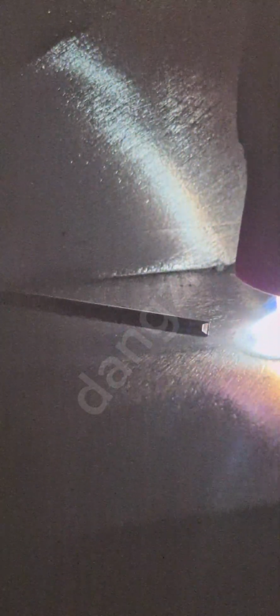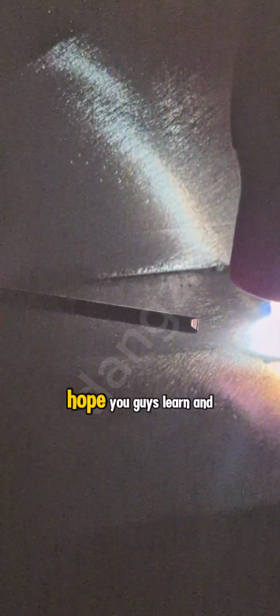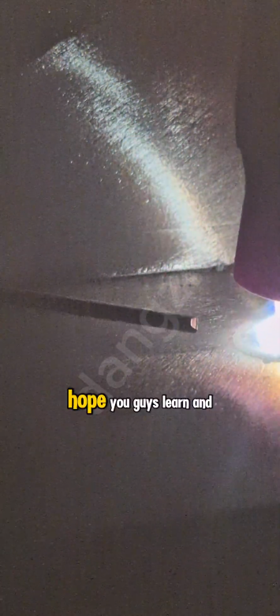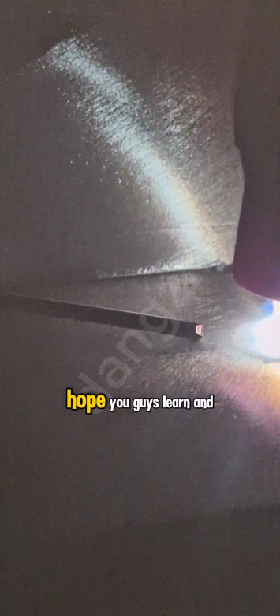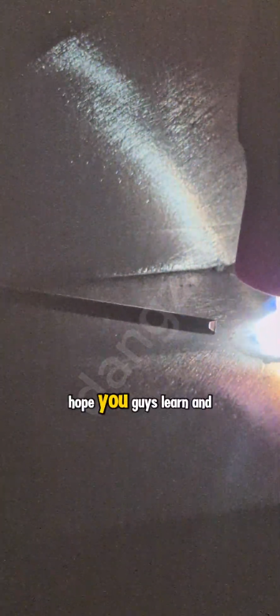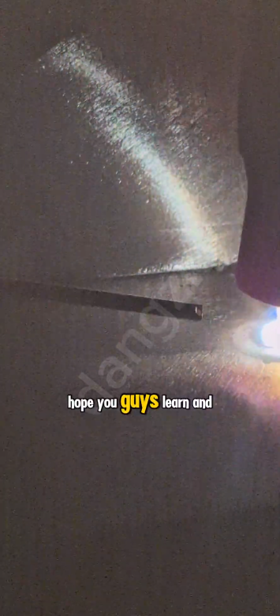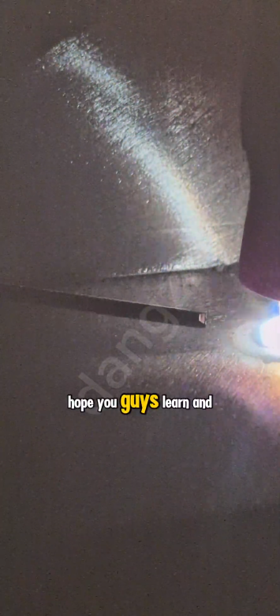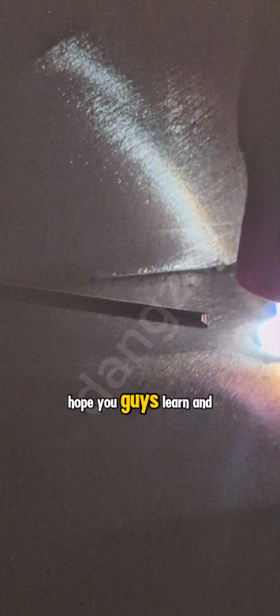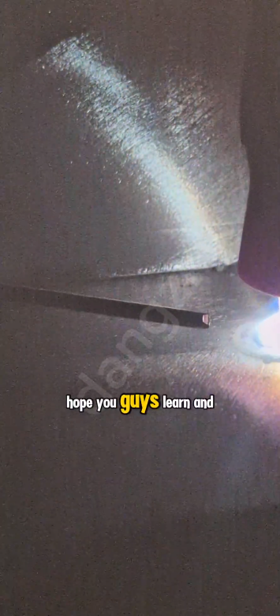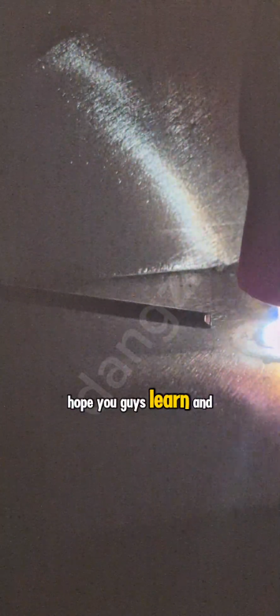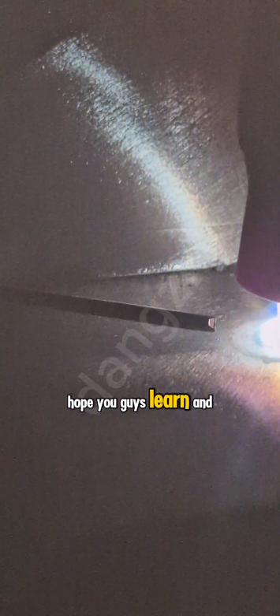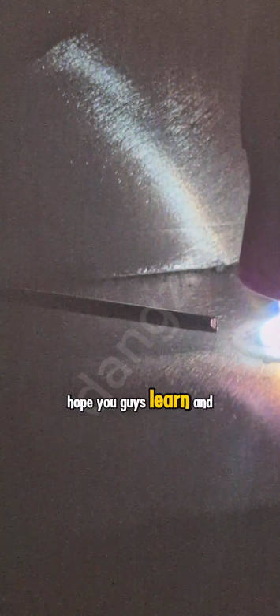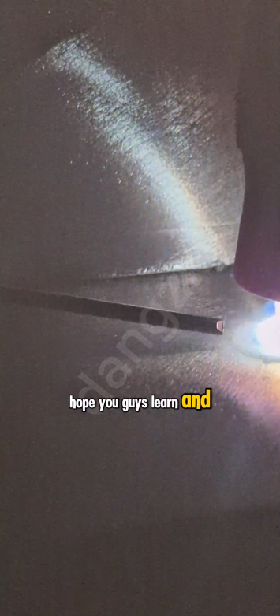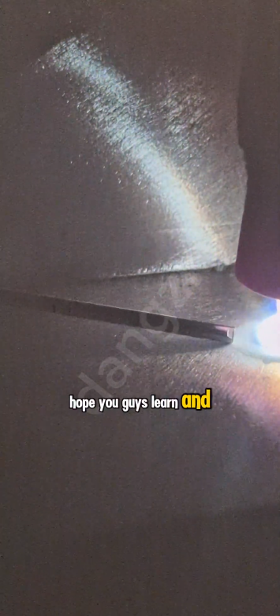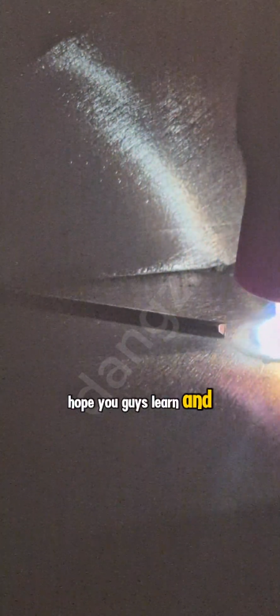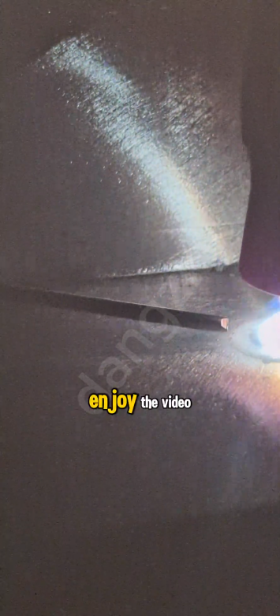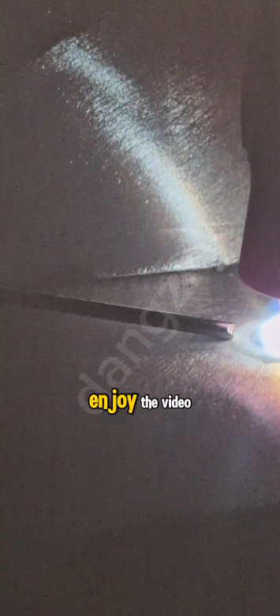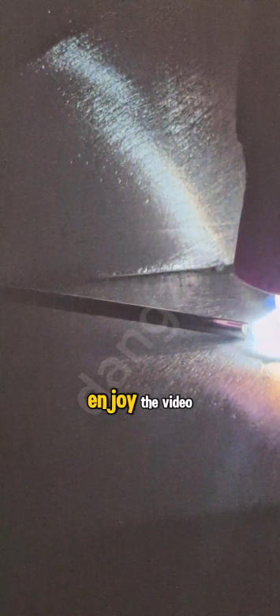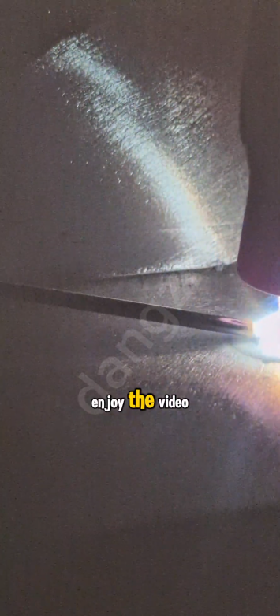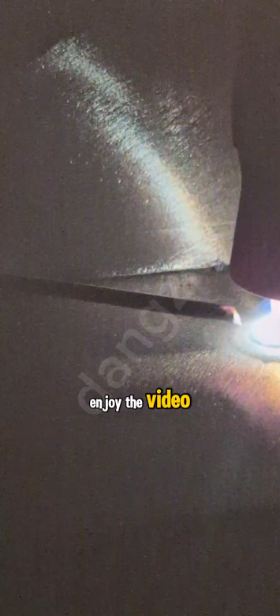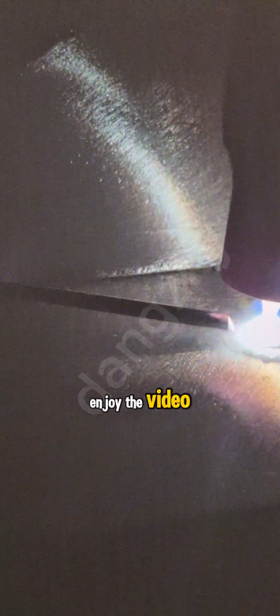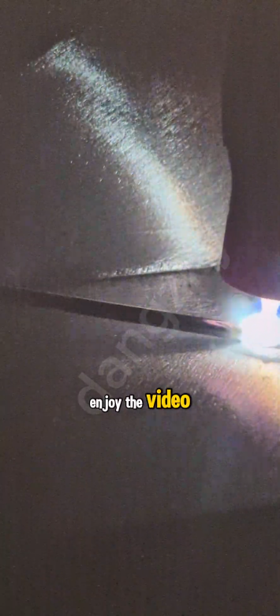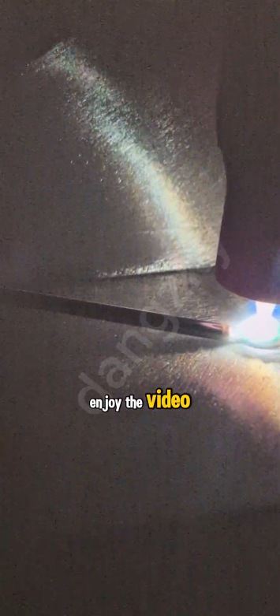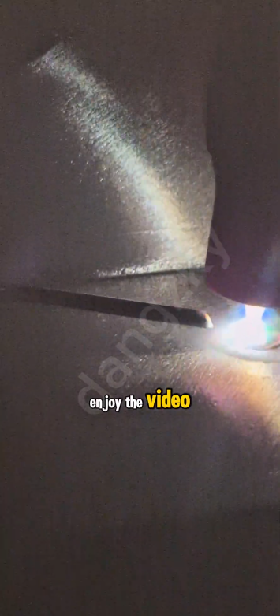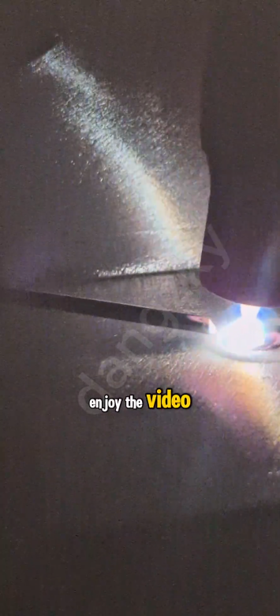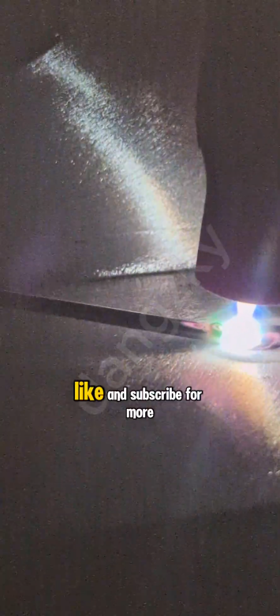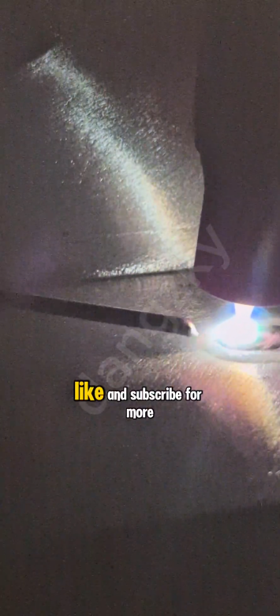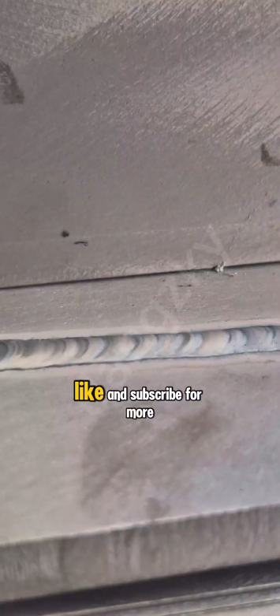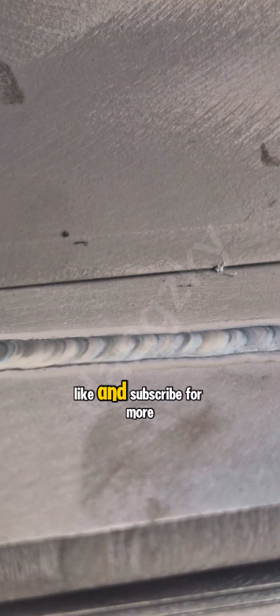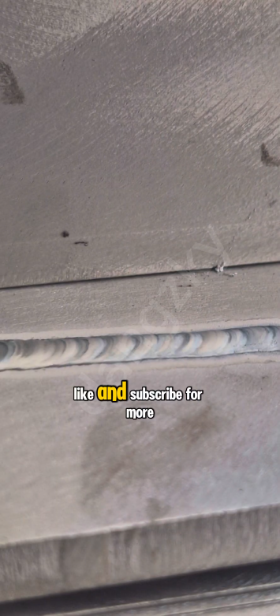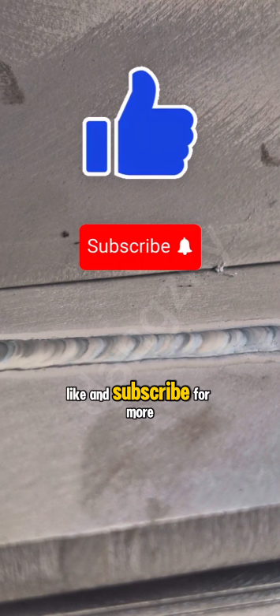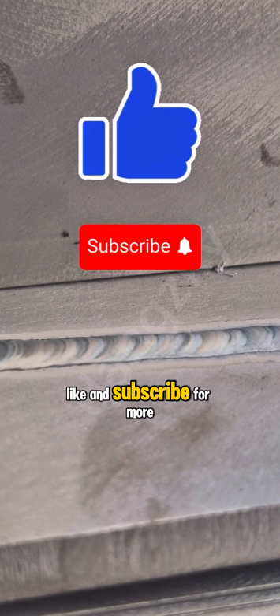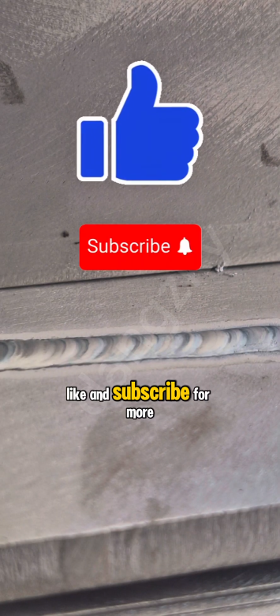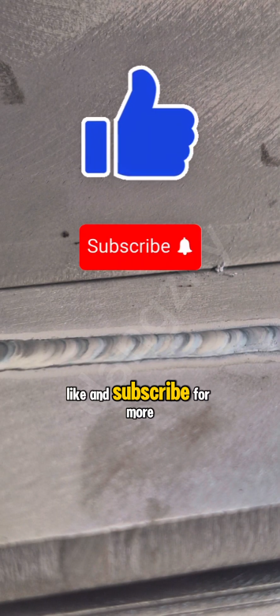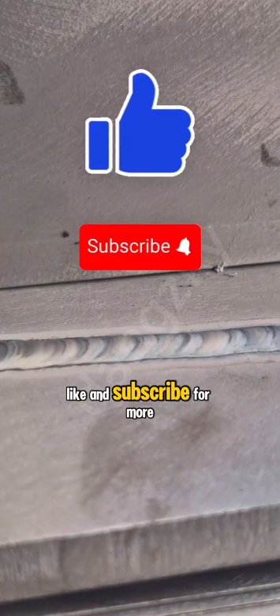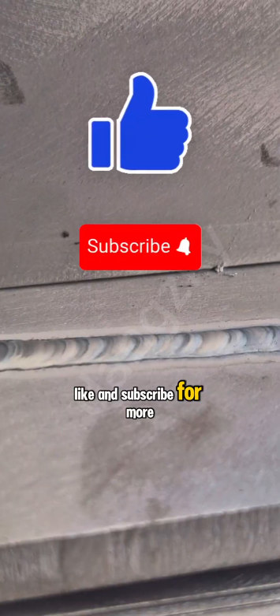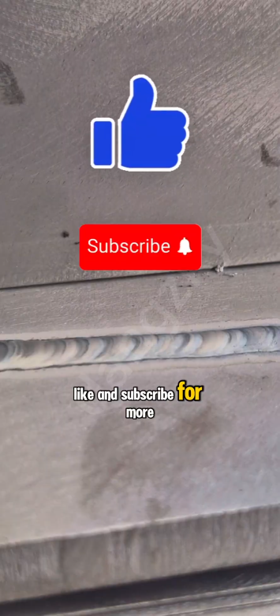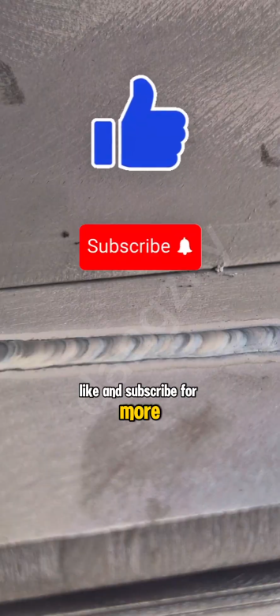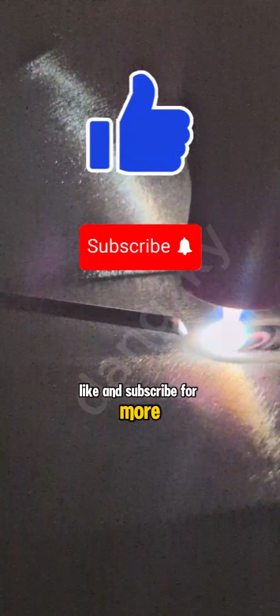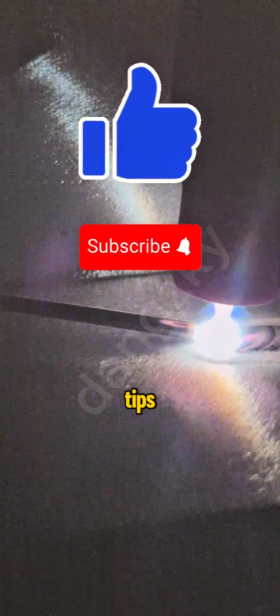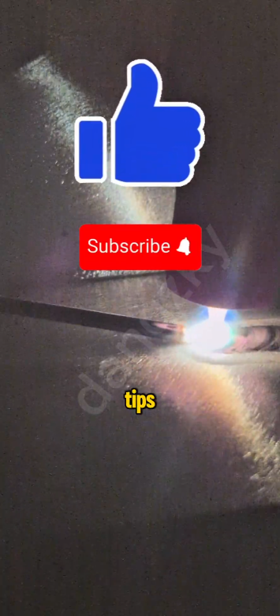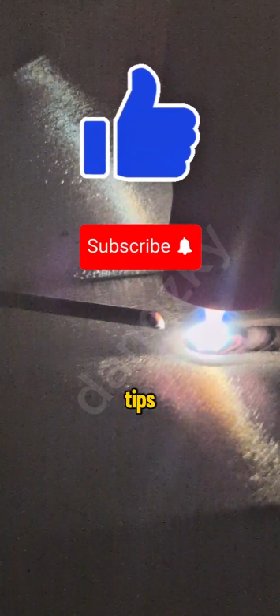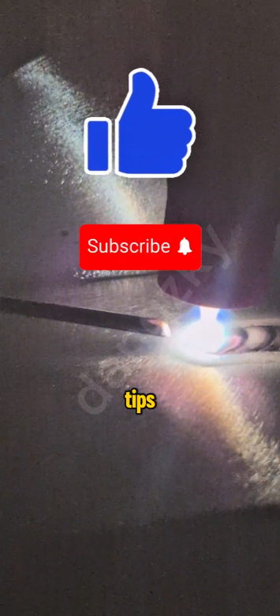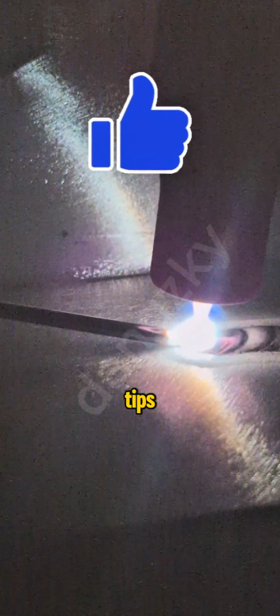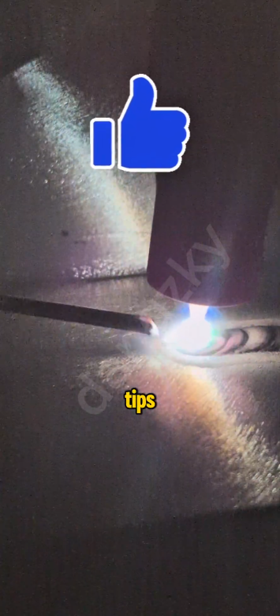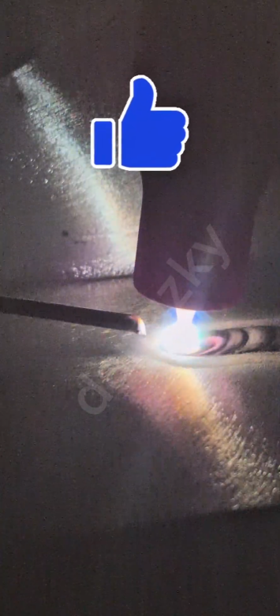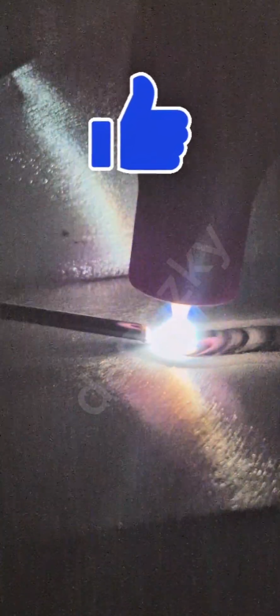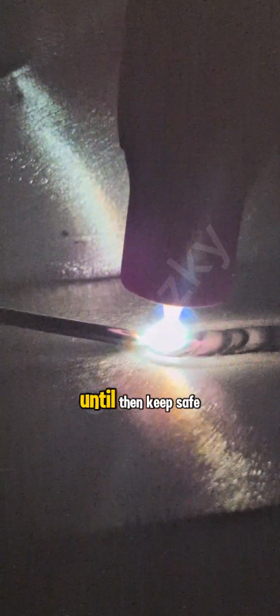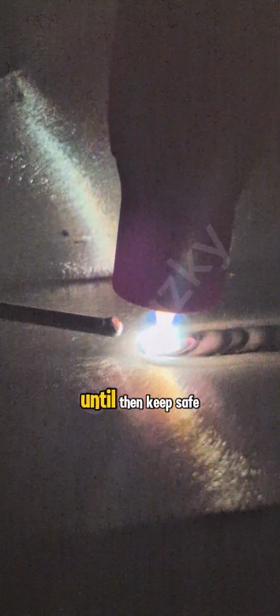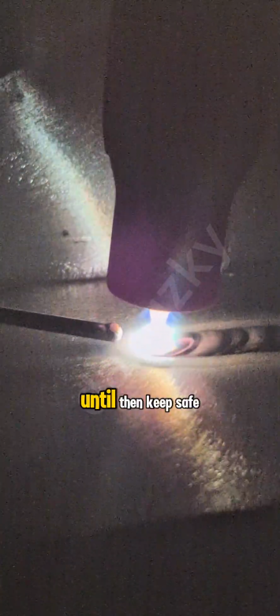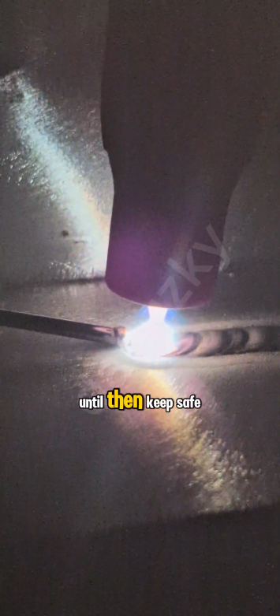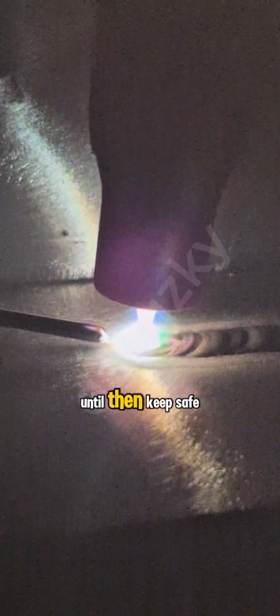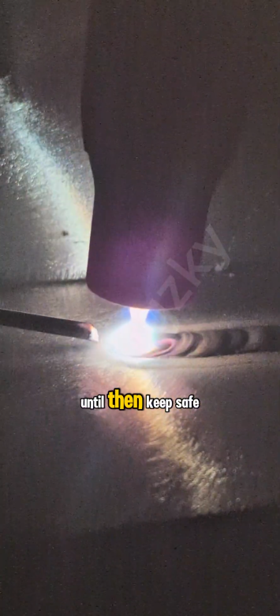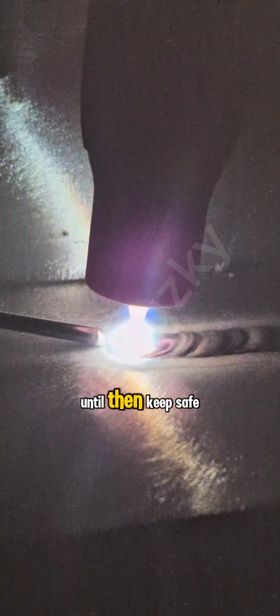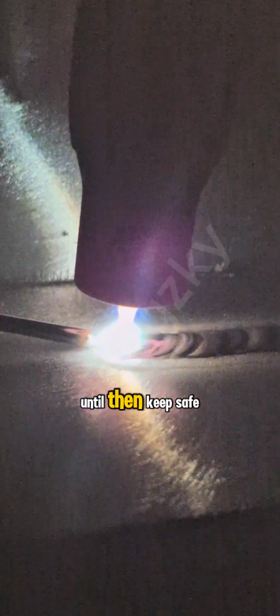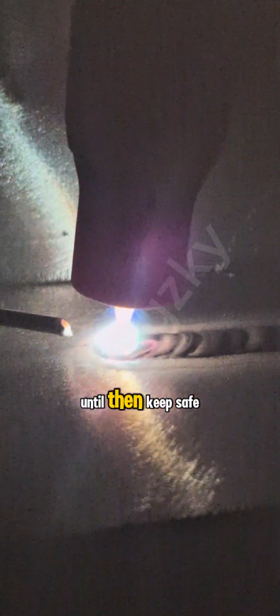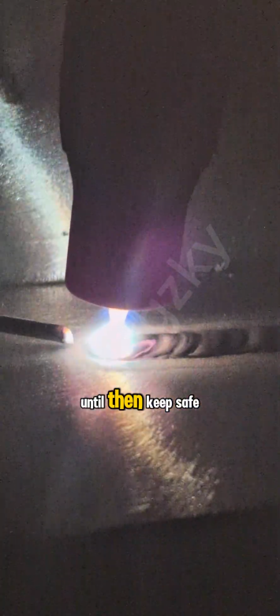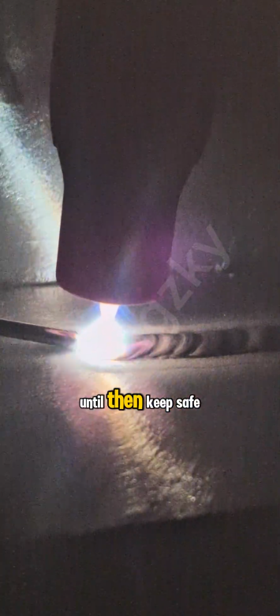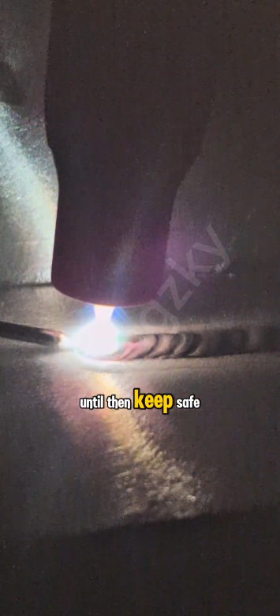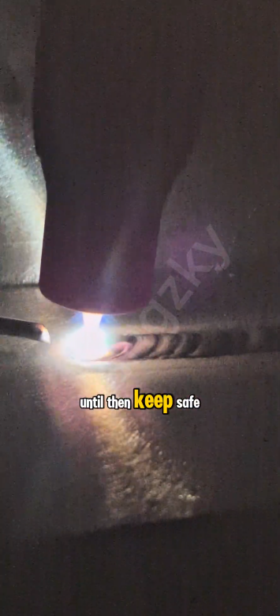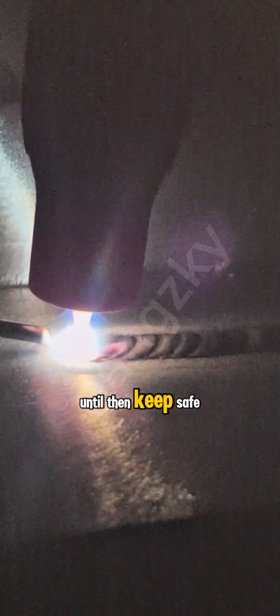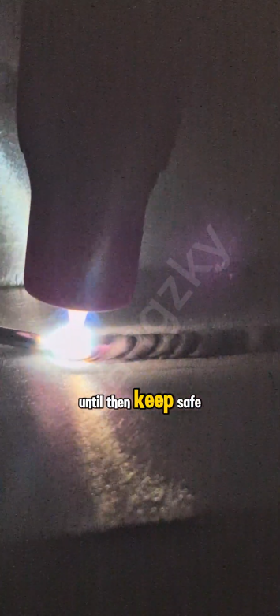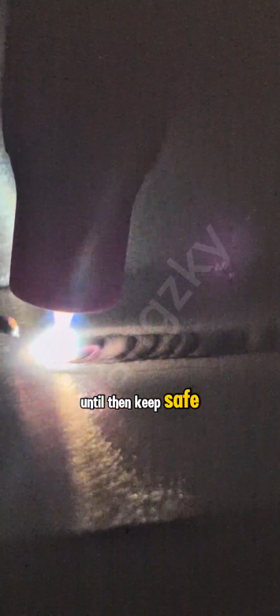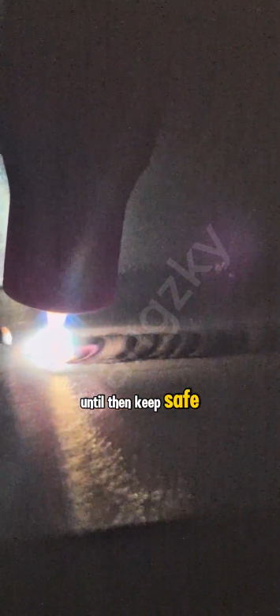Hope you guys learn and enjoy the video. Like and subscribe for more tips. Until then, keep safe.